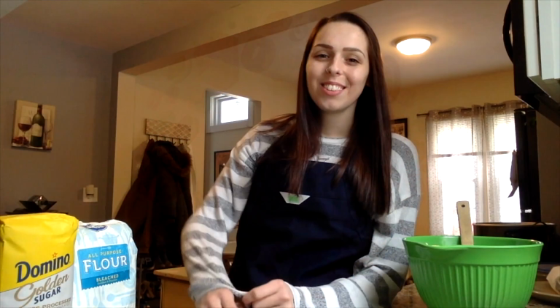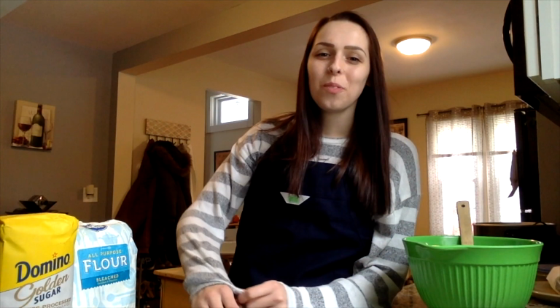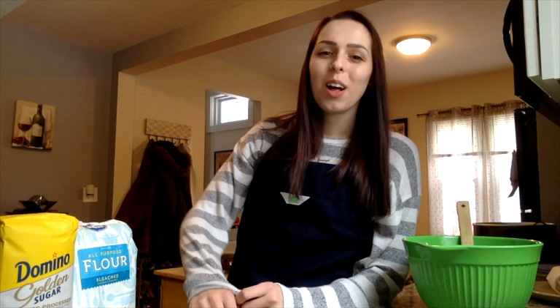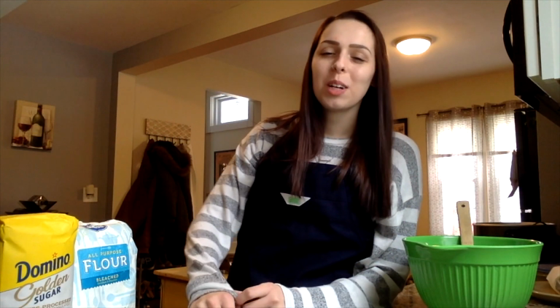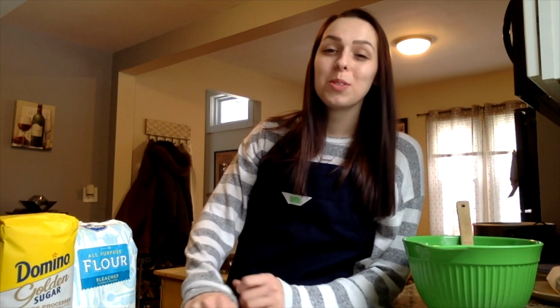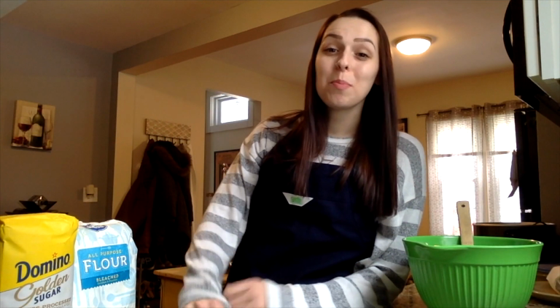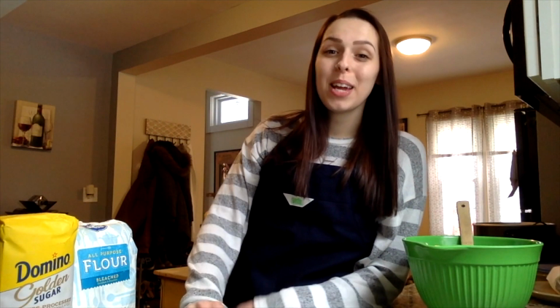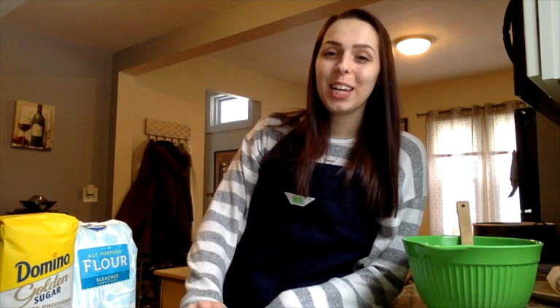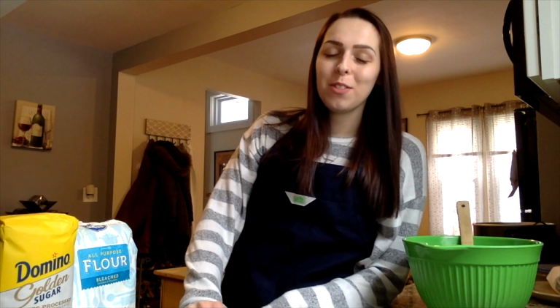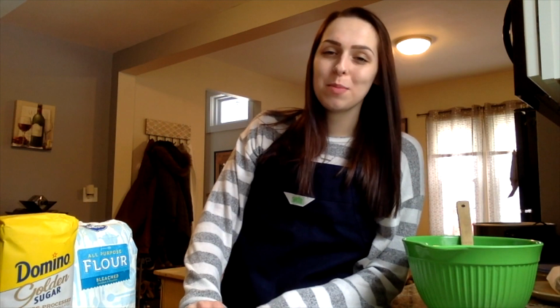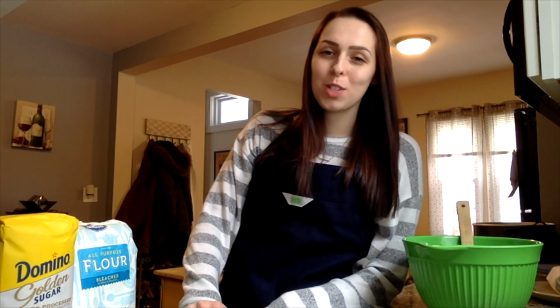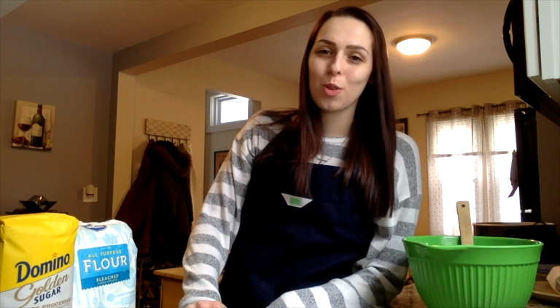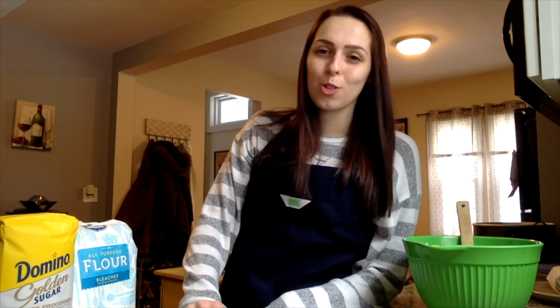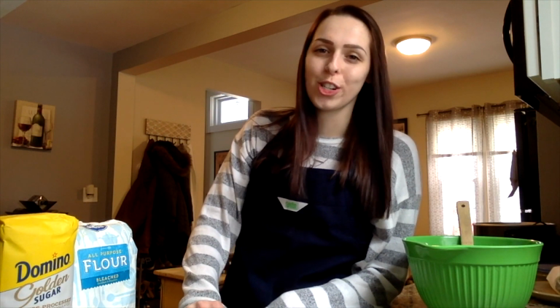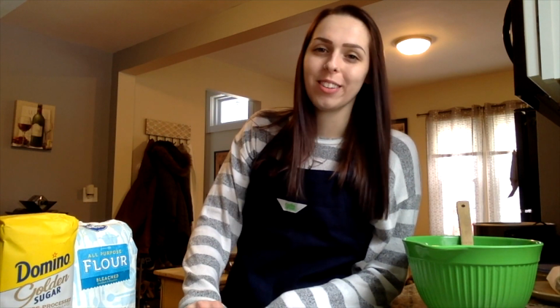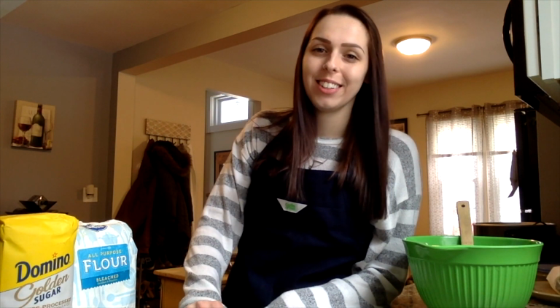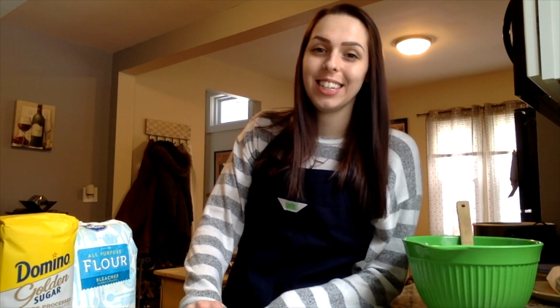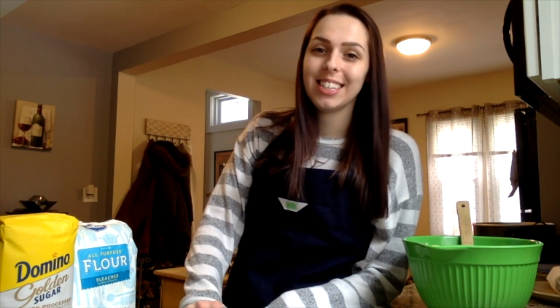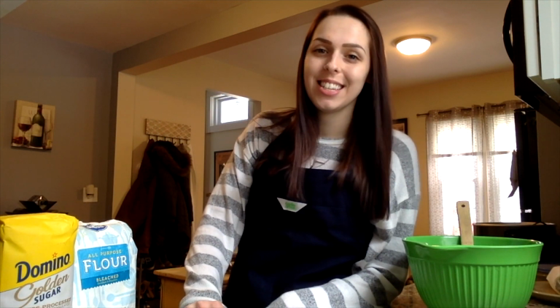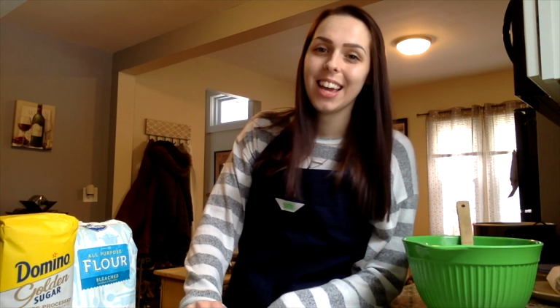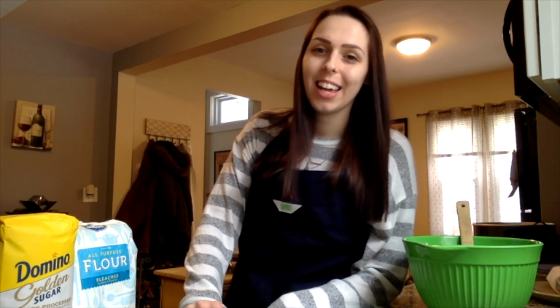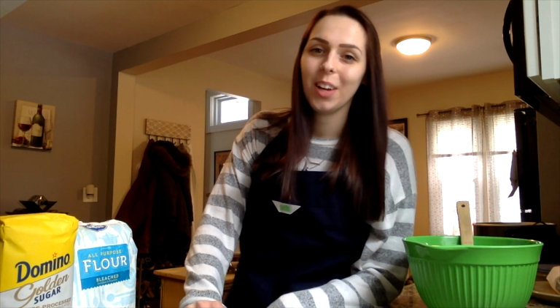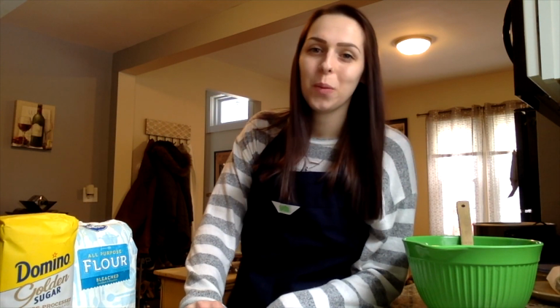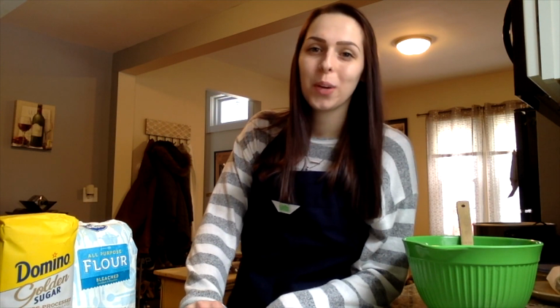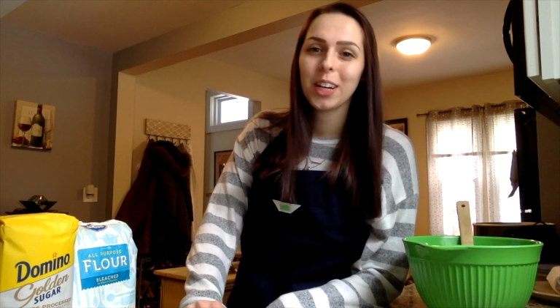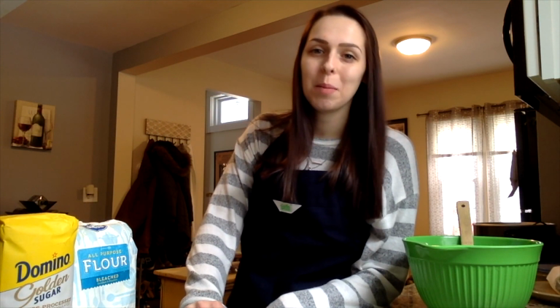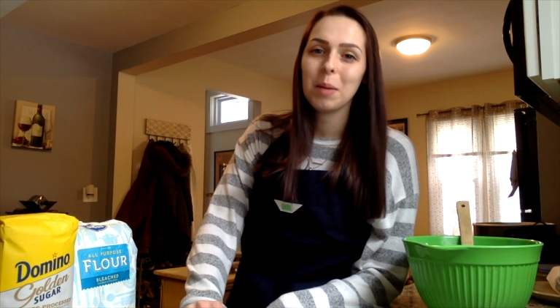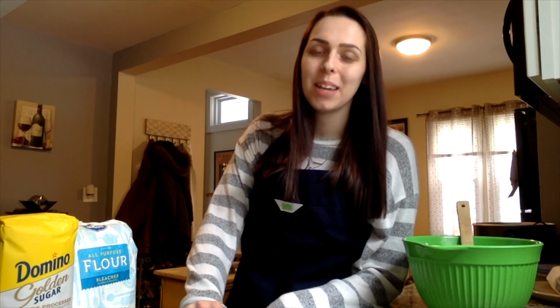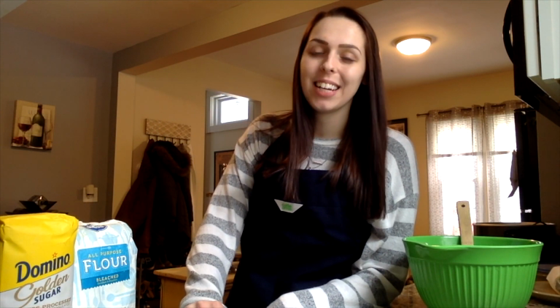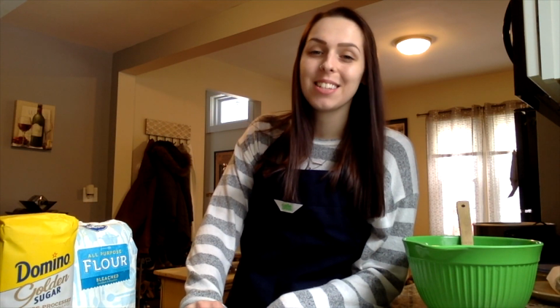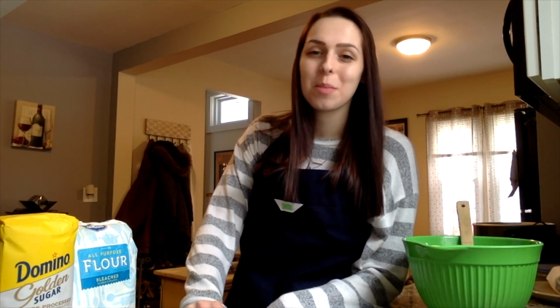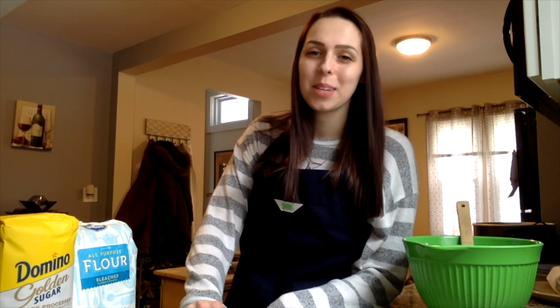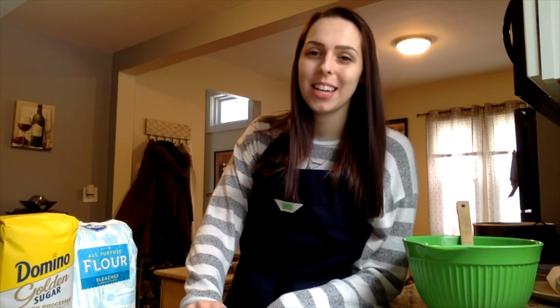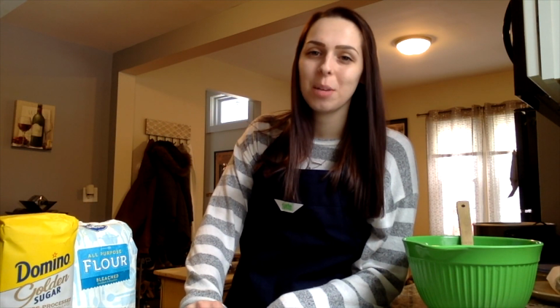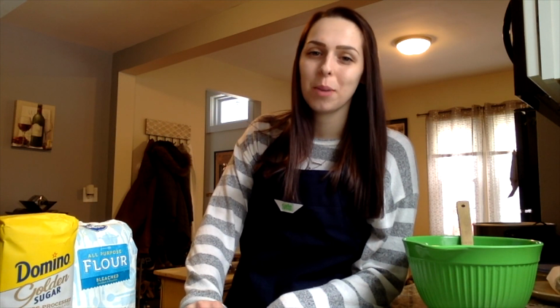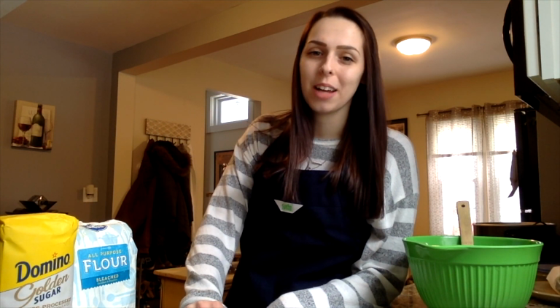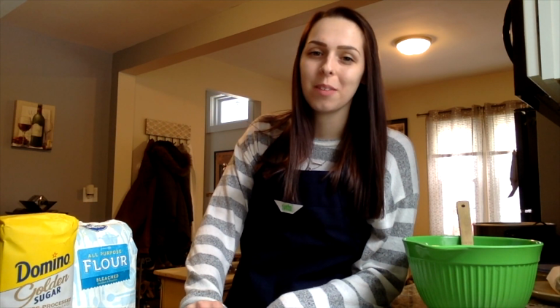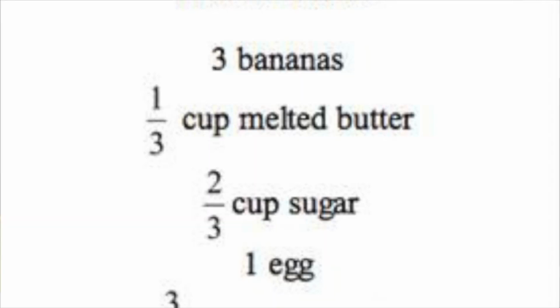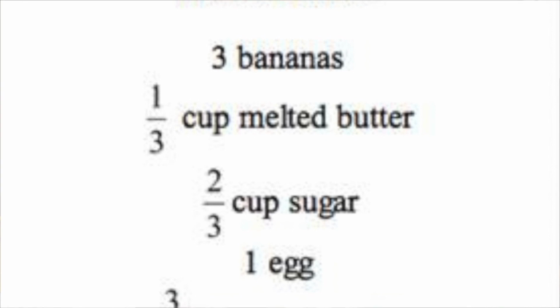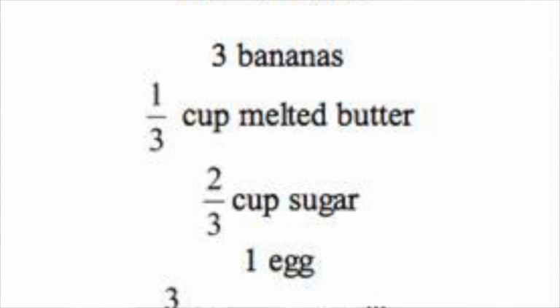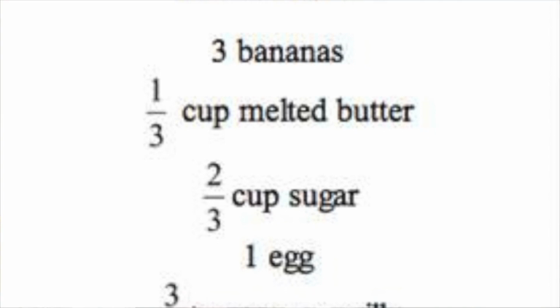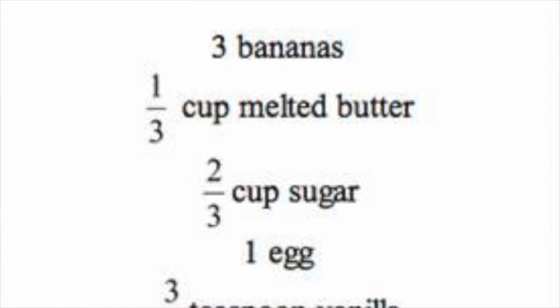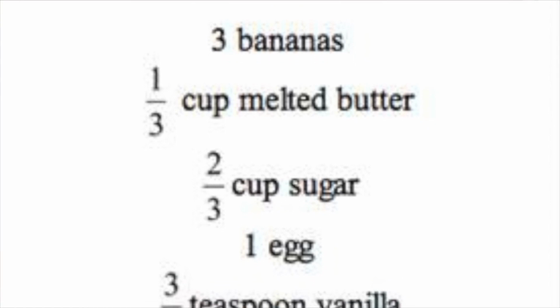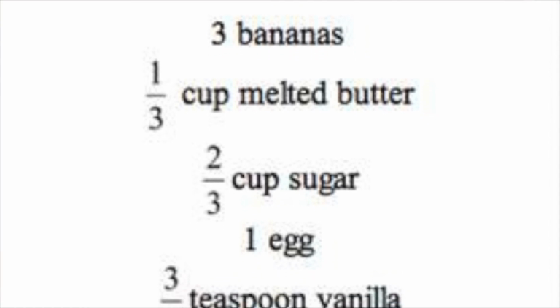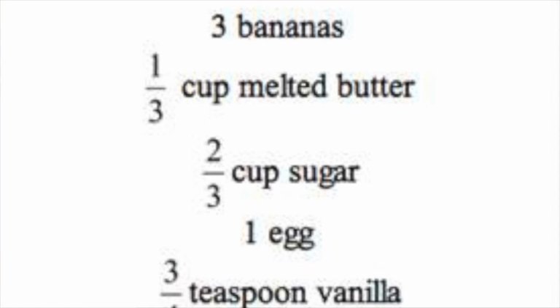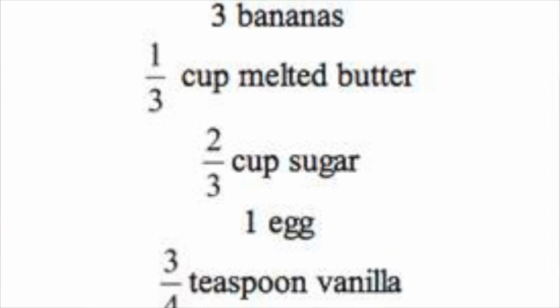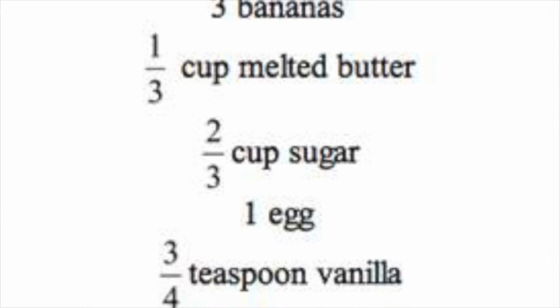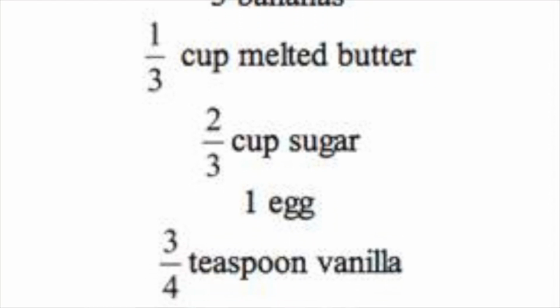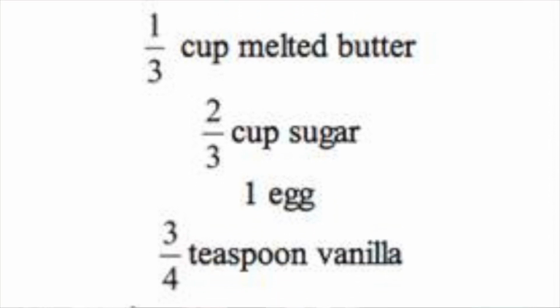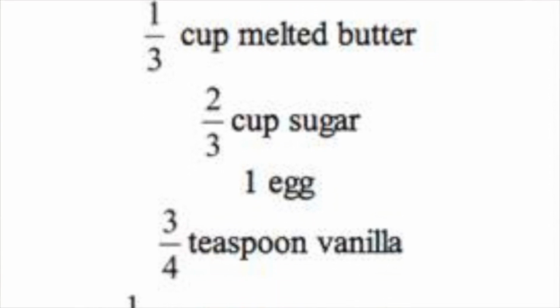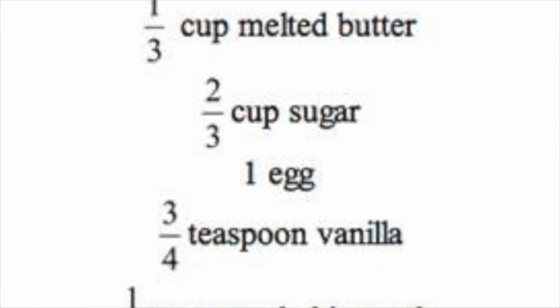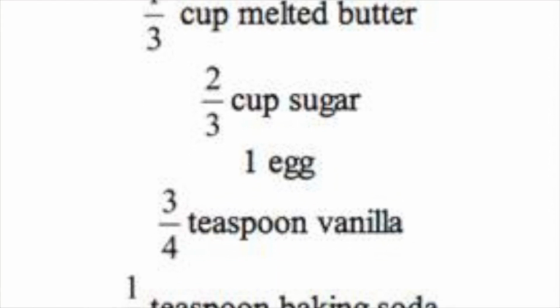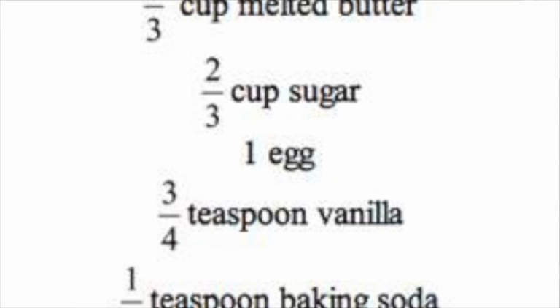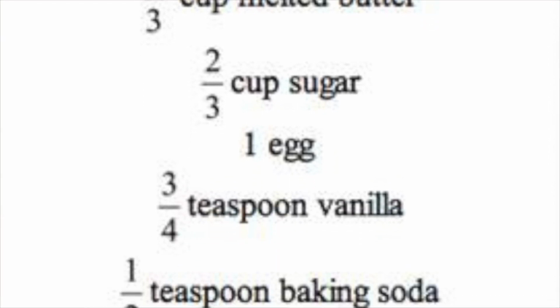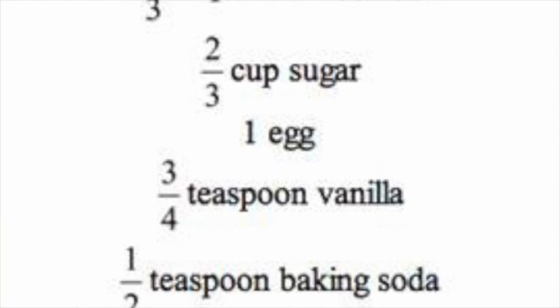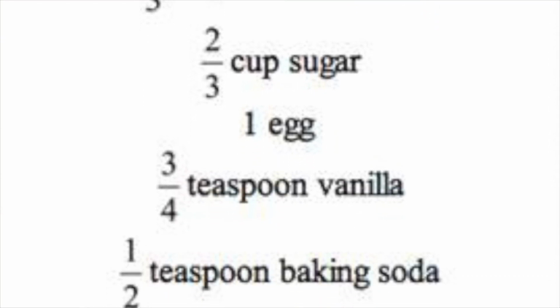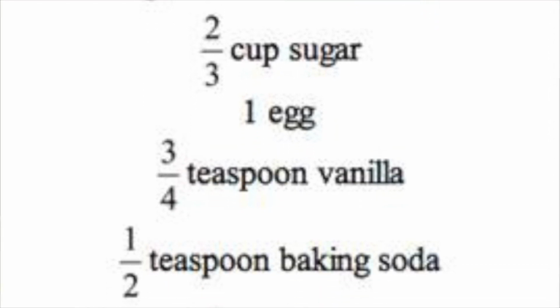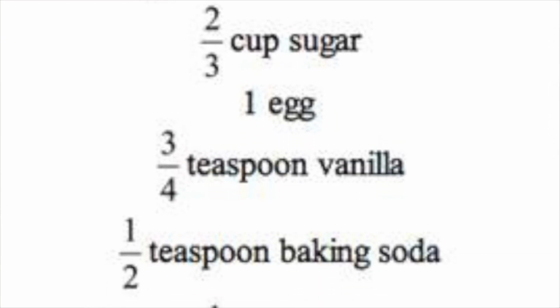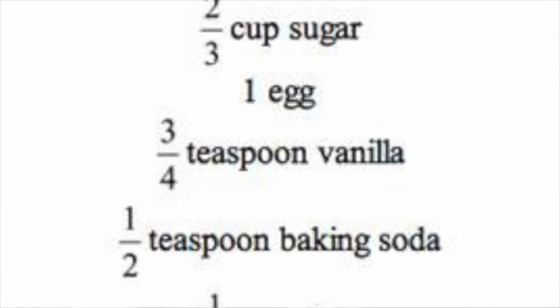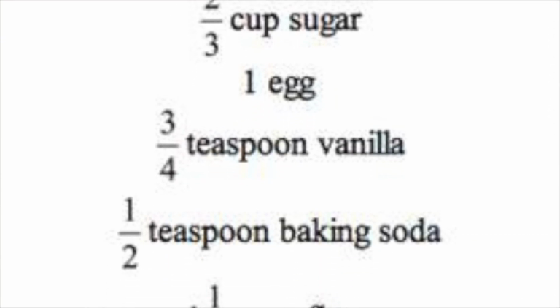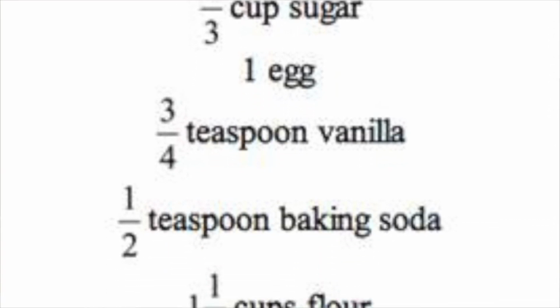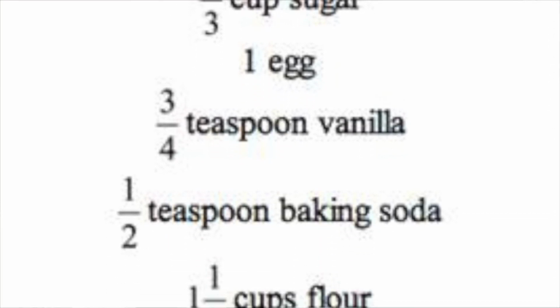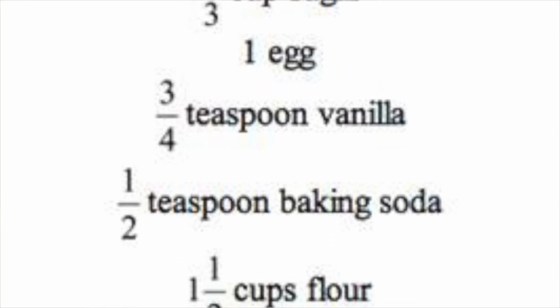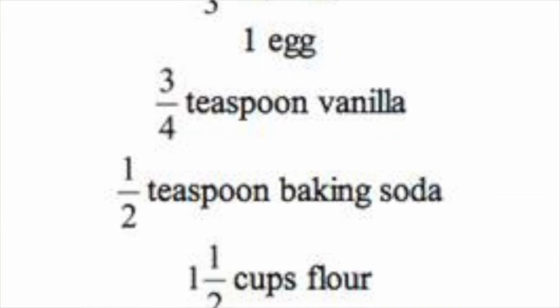Welcome to Baking with Ms. Roger, and today we're going to be making some banana bread. As you can see, this recipe has a lot of fractions.